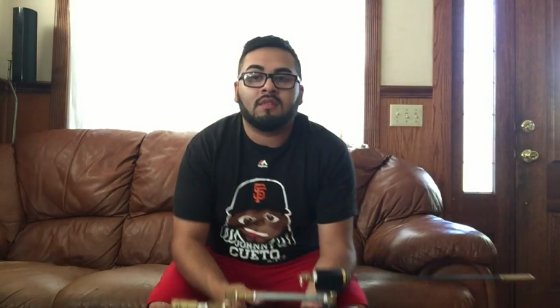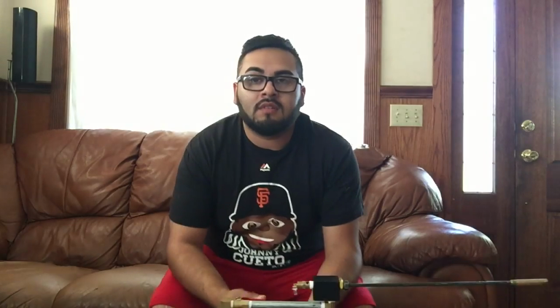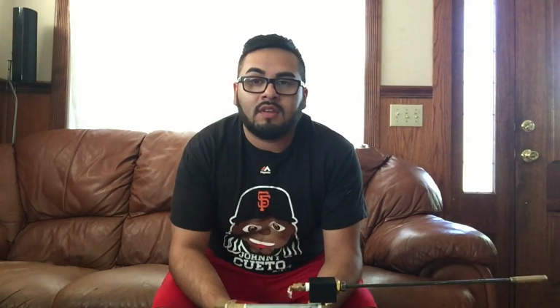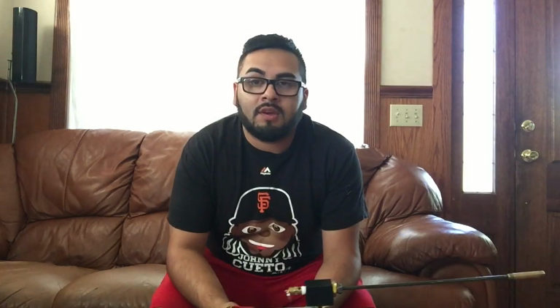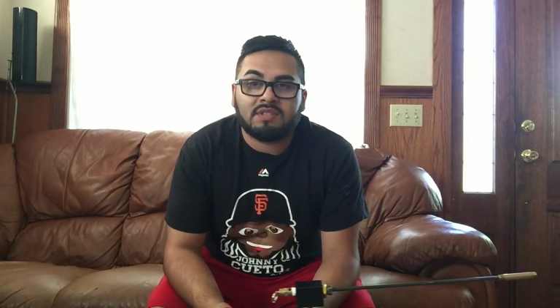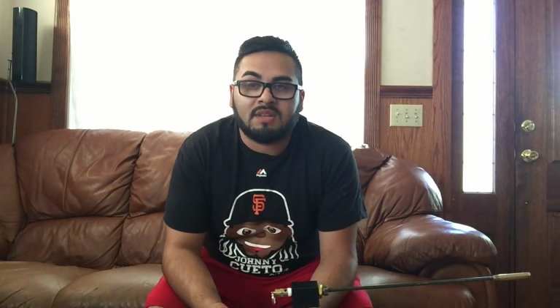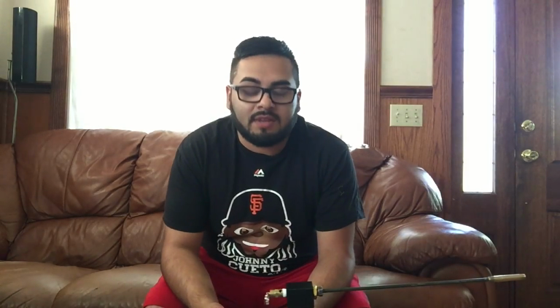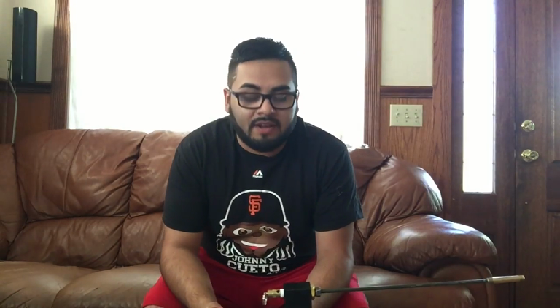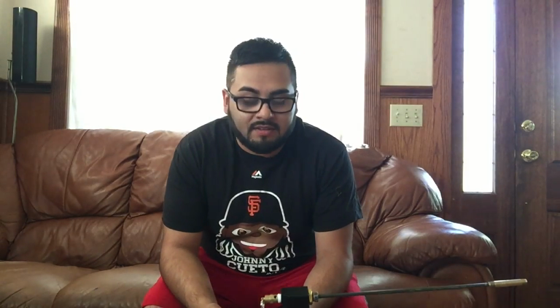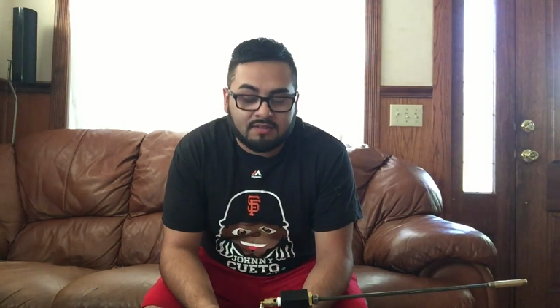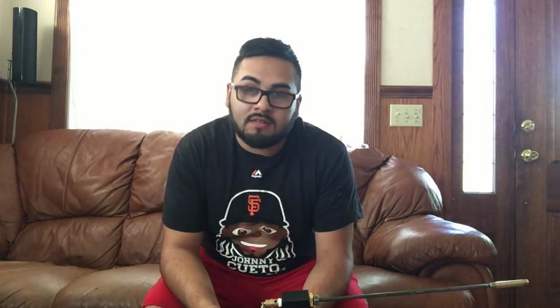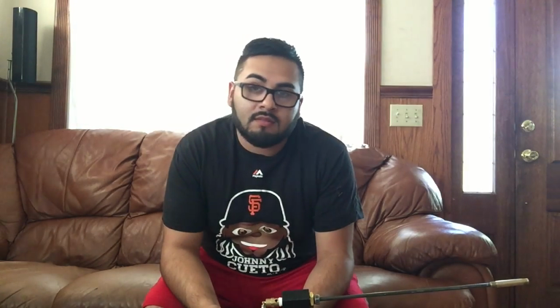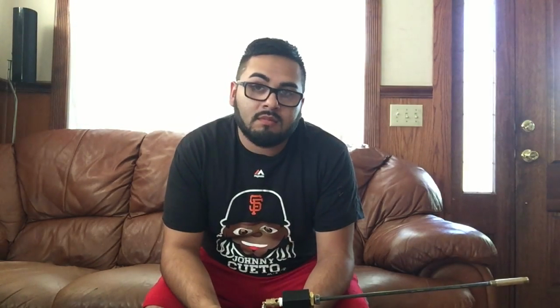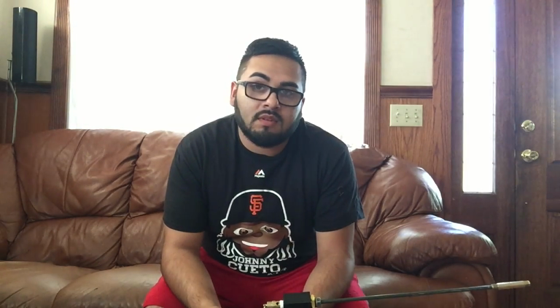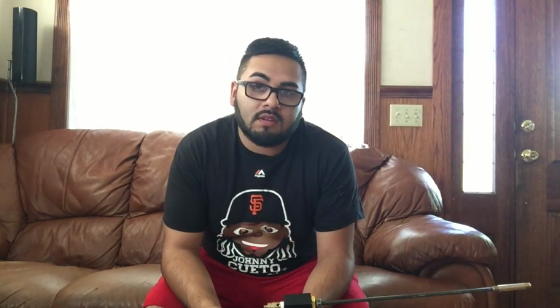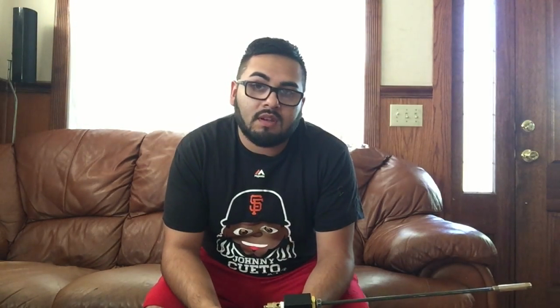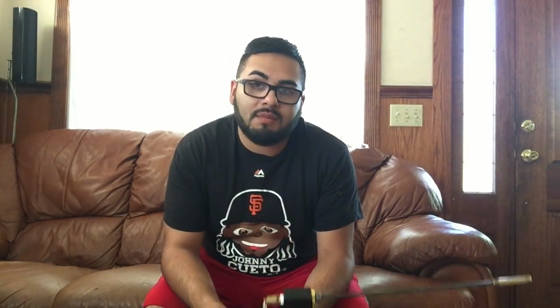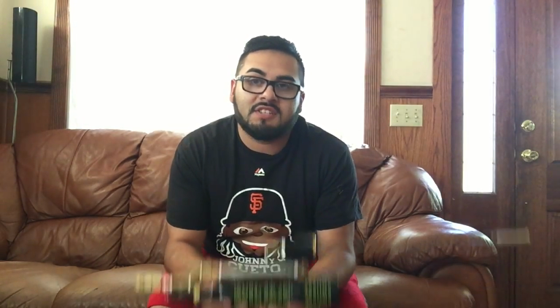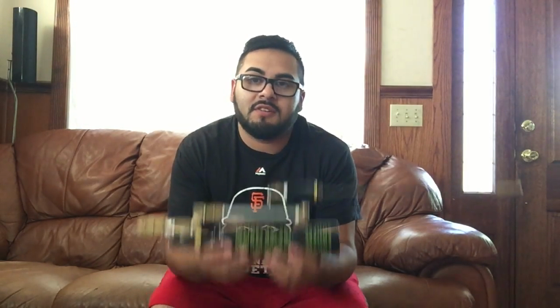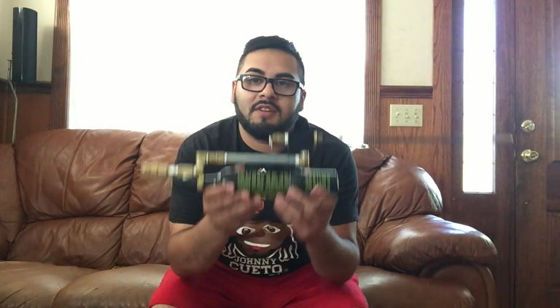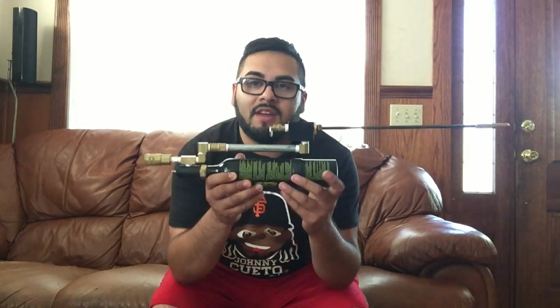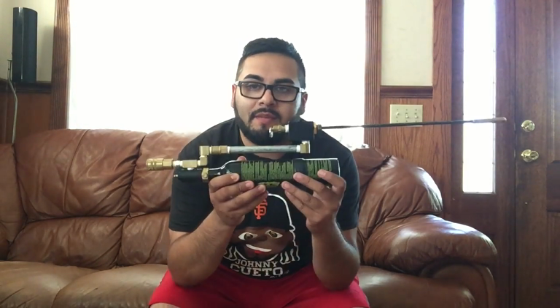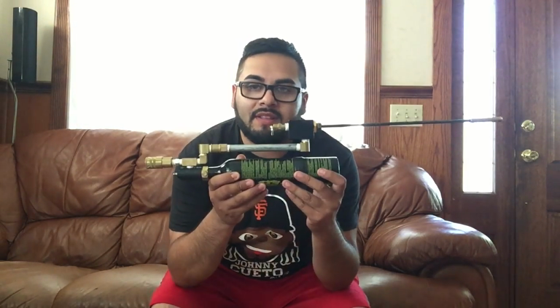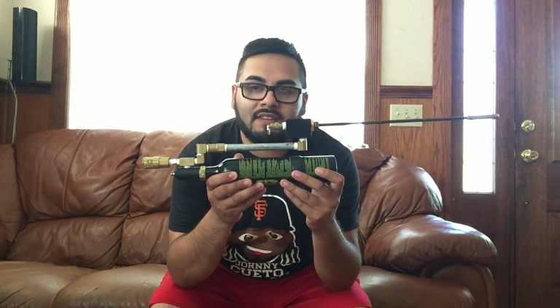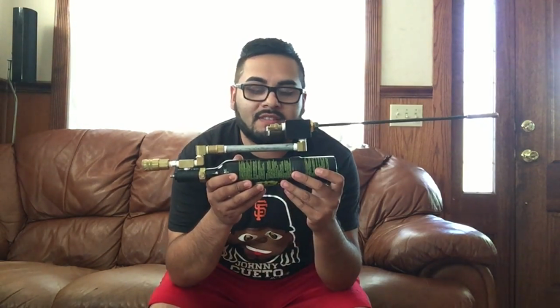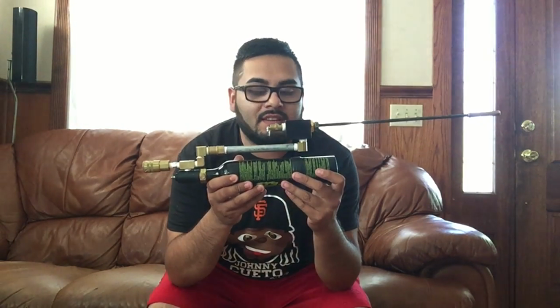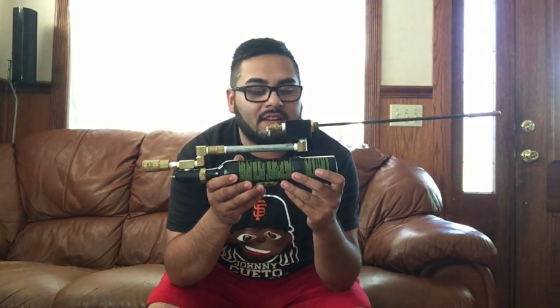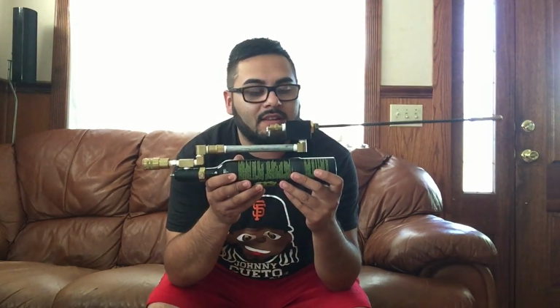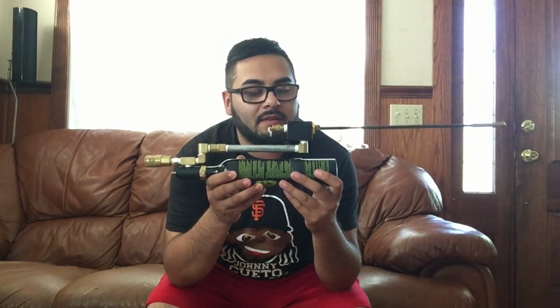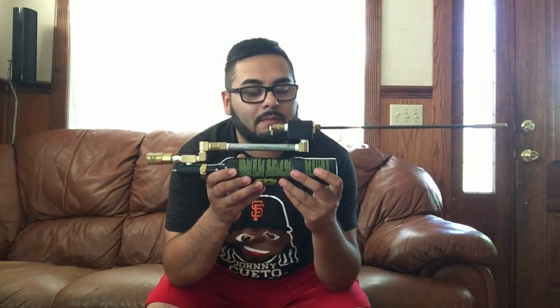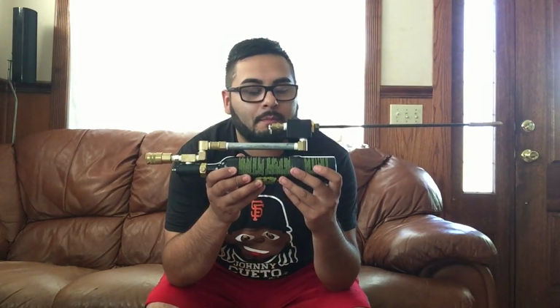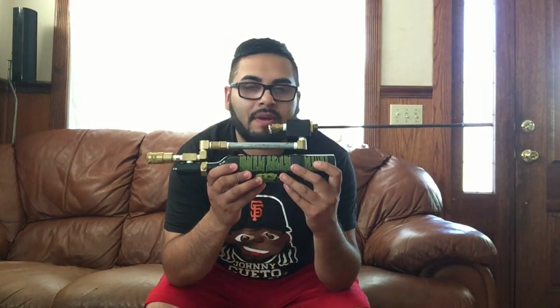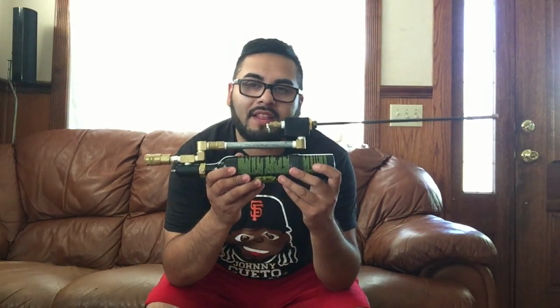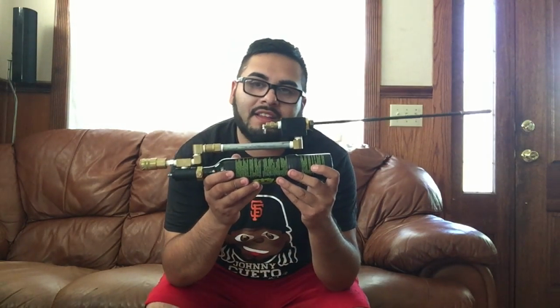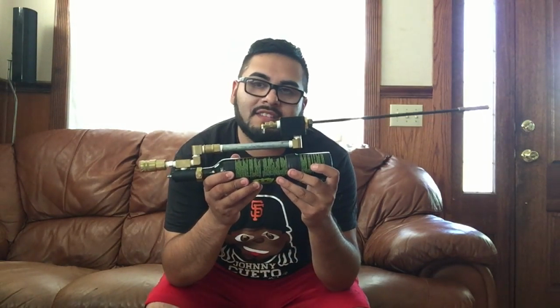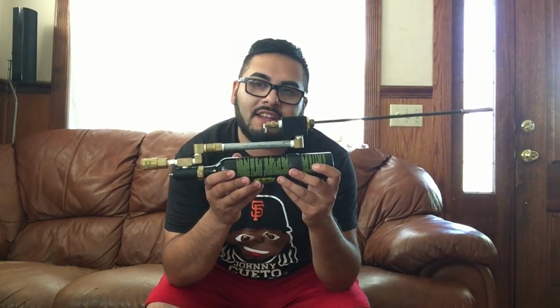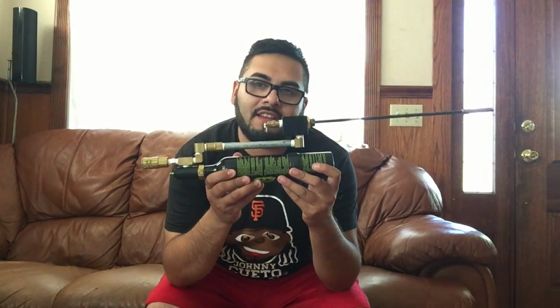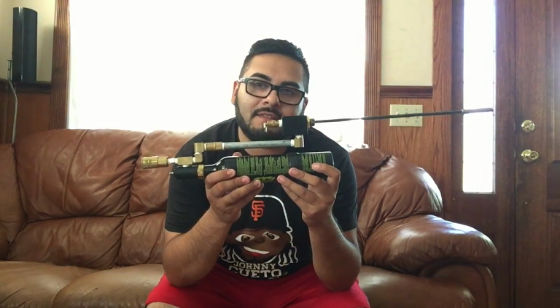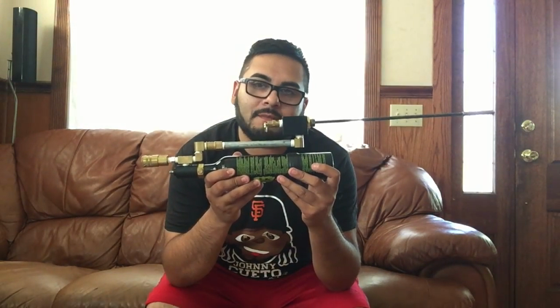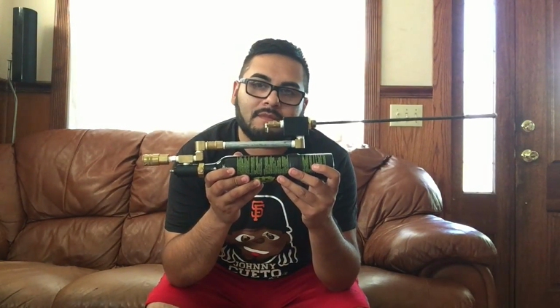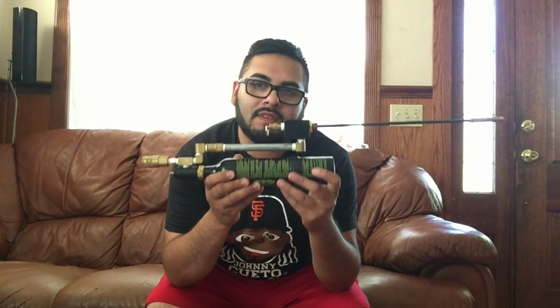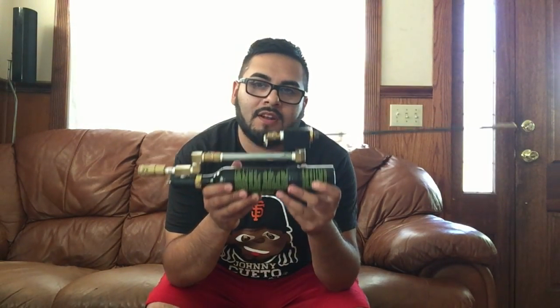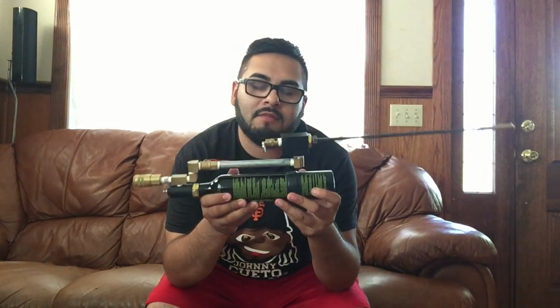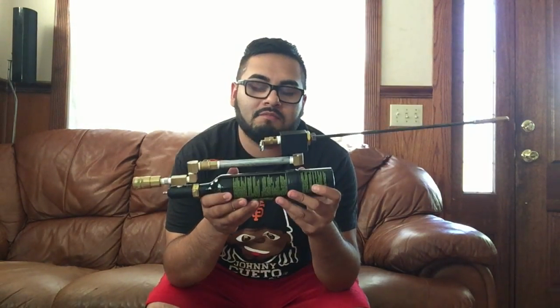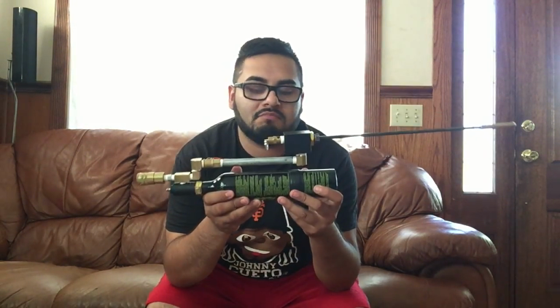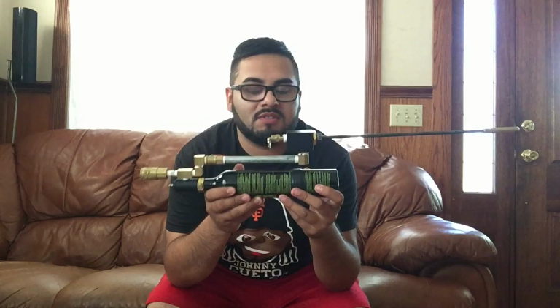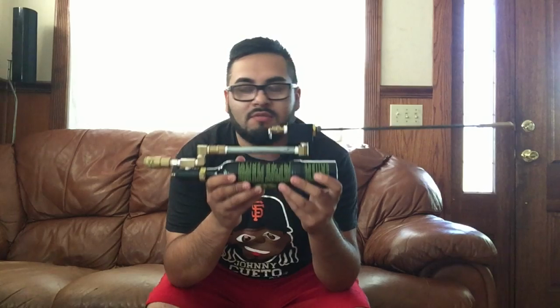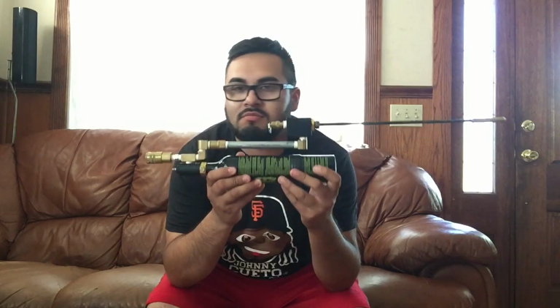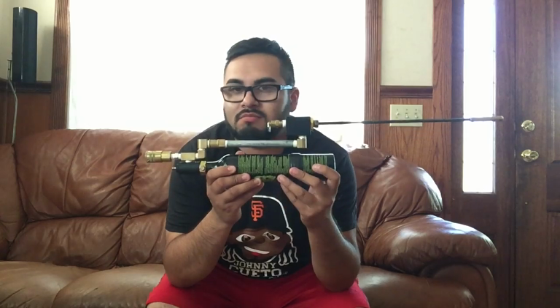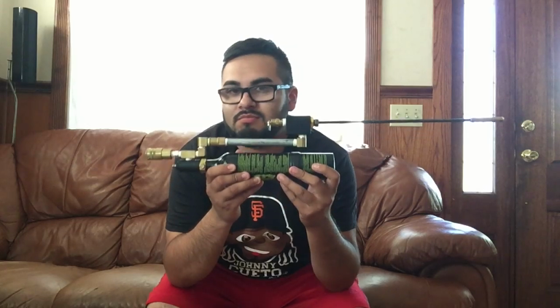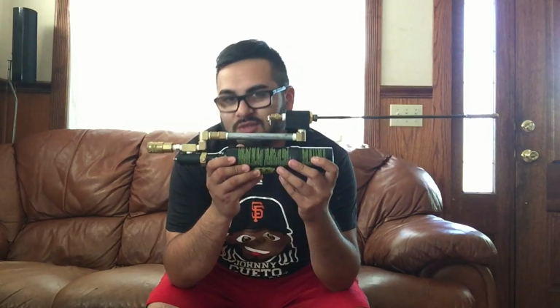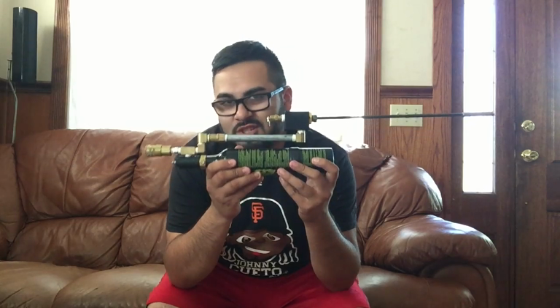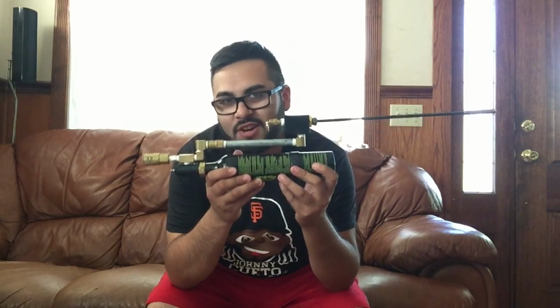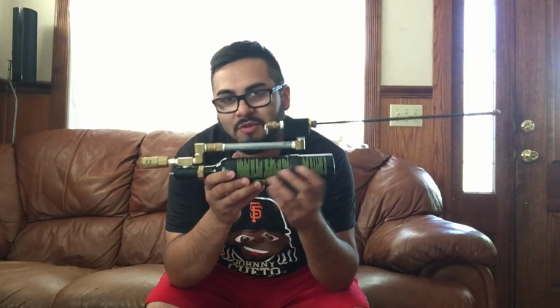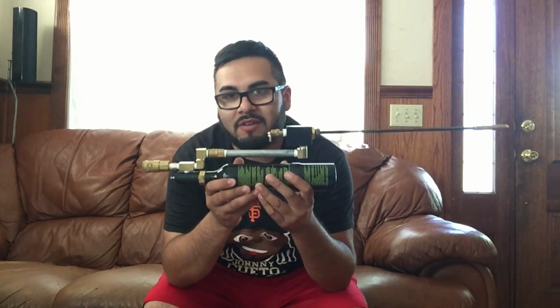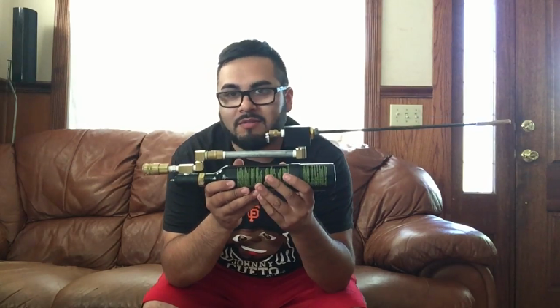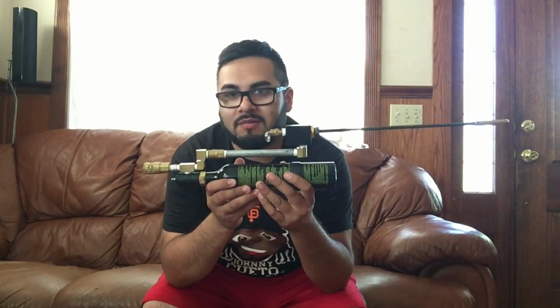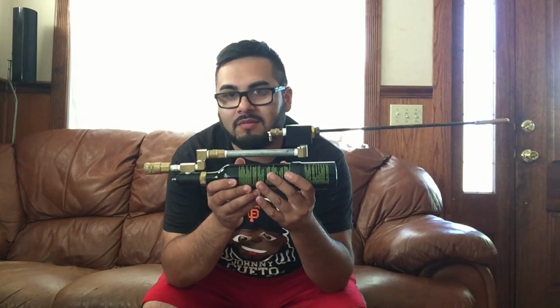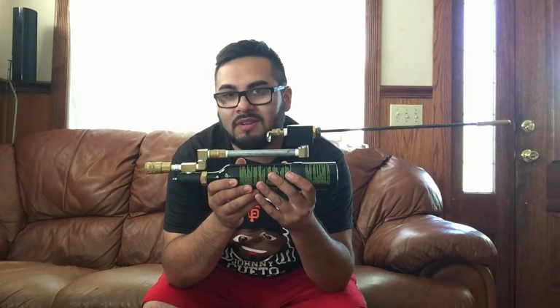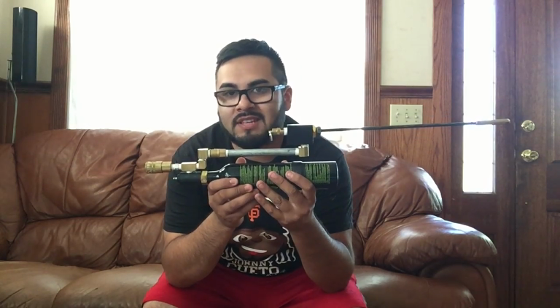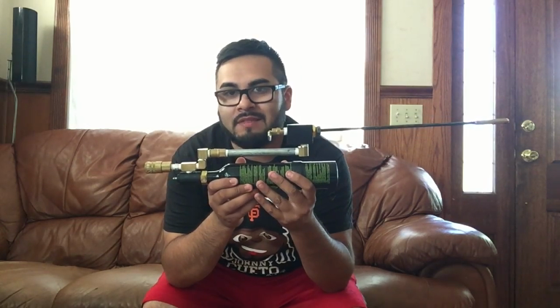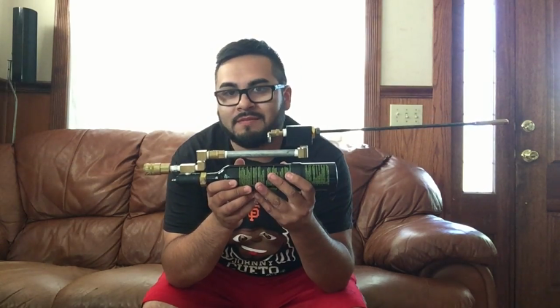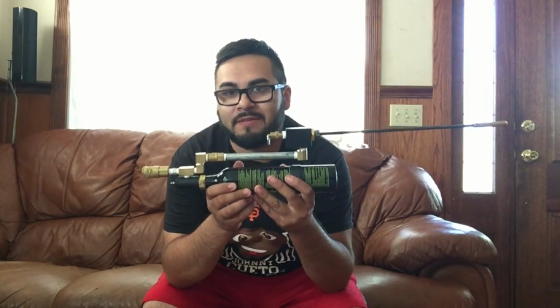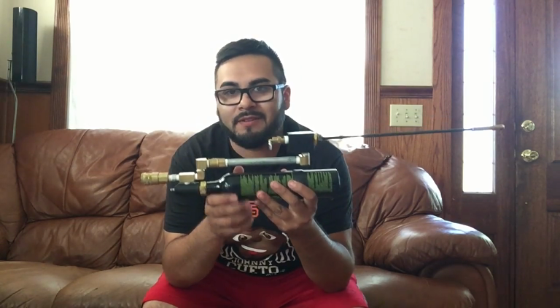What's up guys, gonna be showing you how to make this a pellet gun today, so stick around. Let's have some fun.